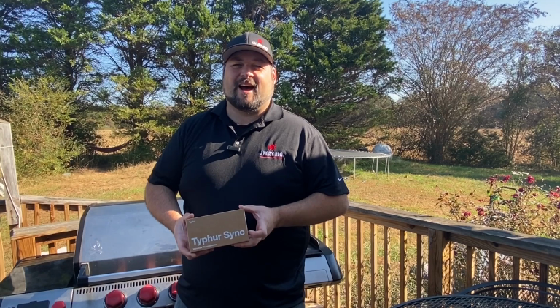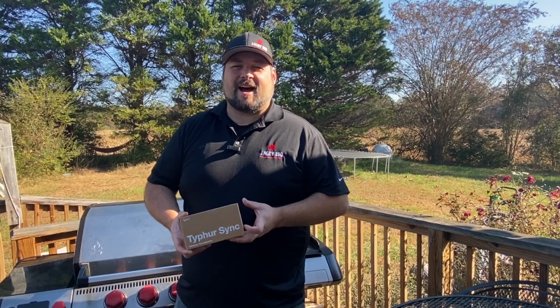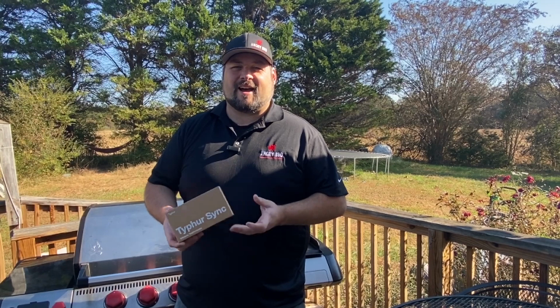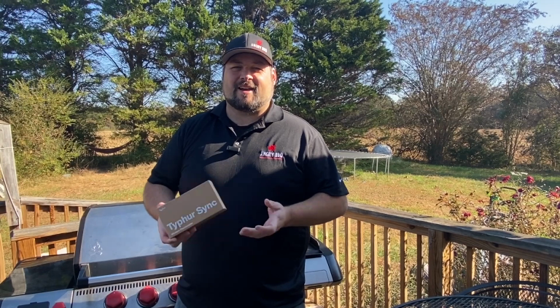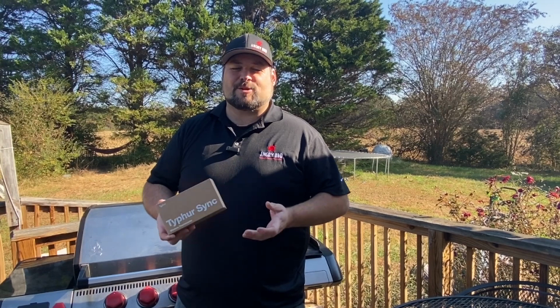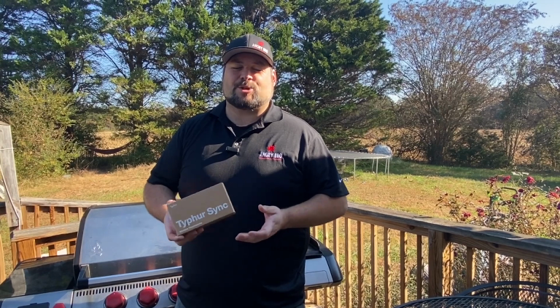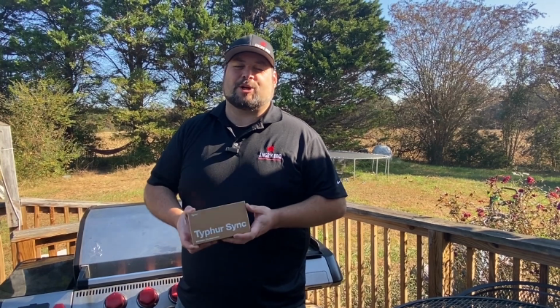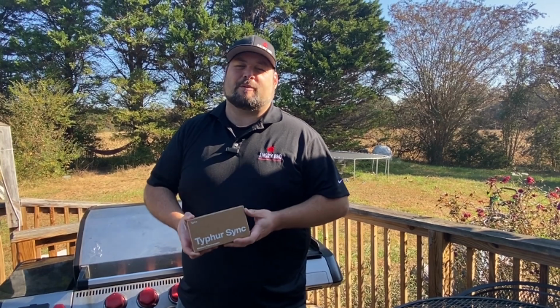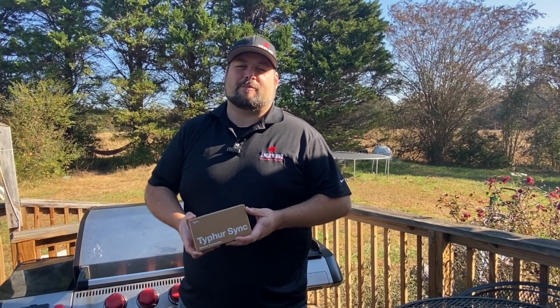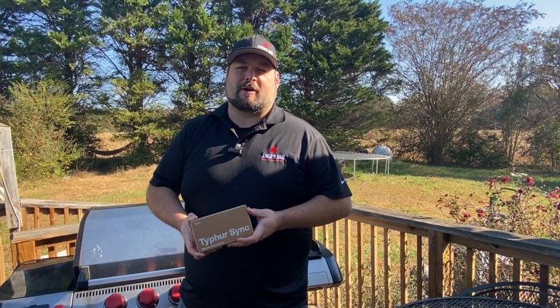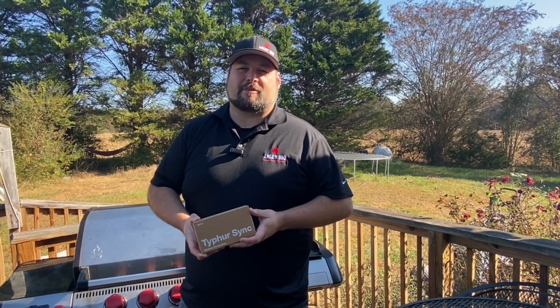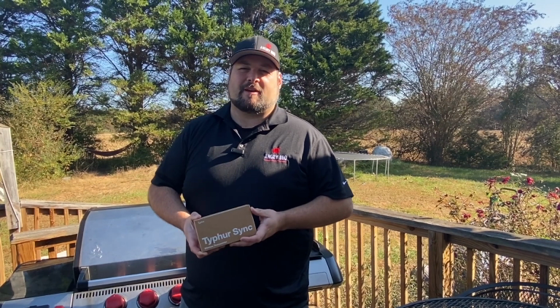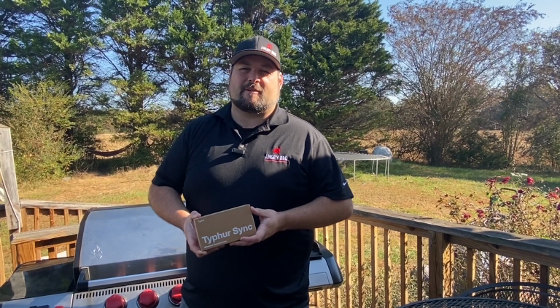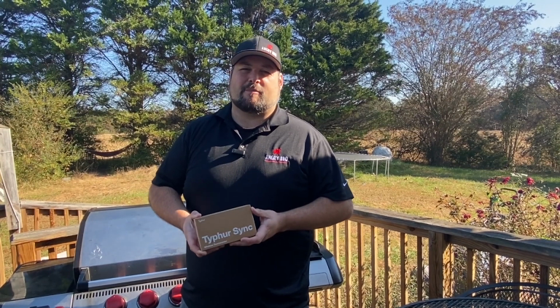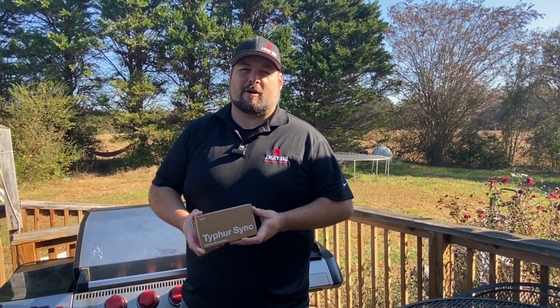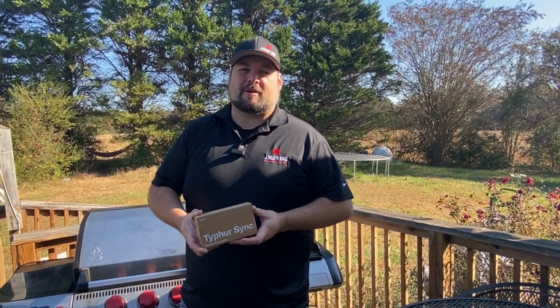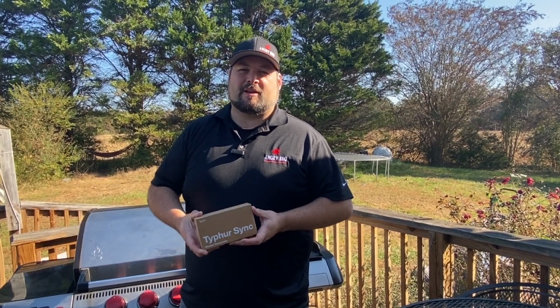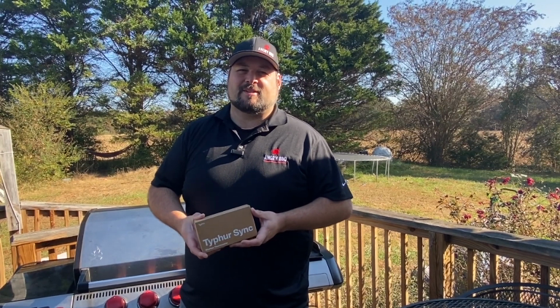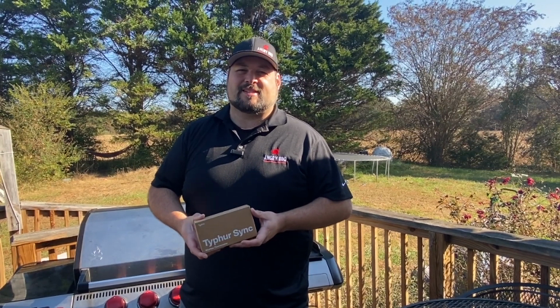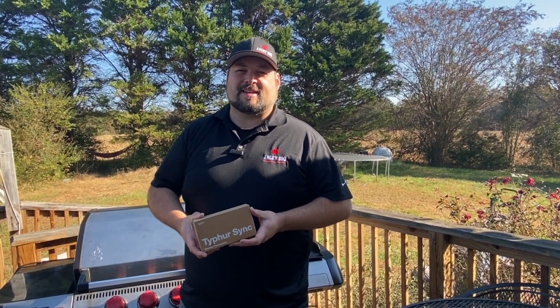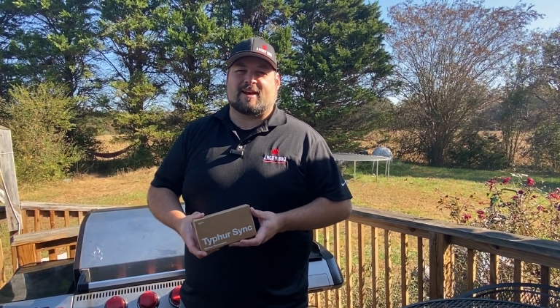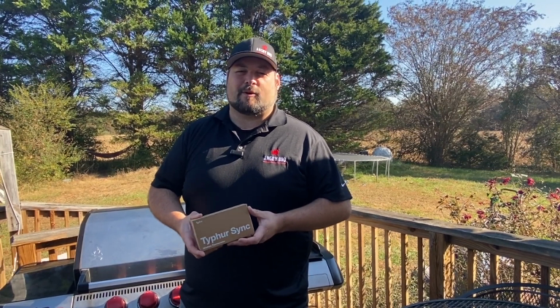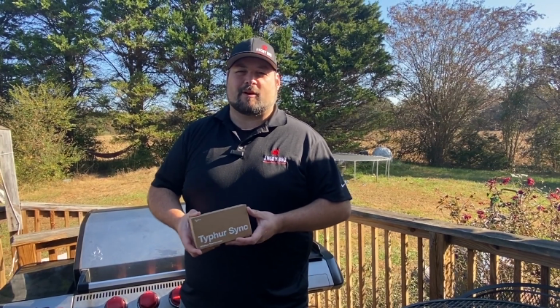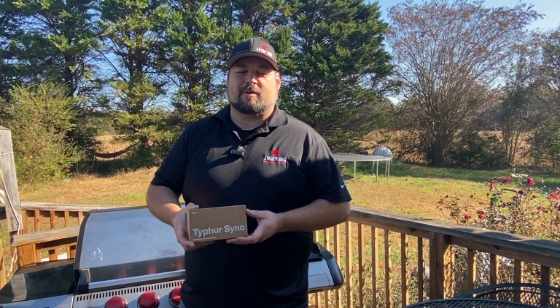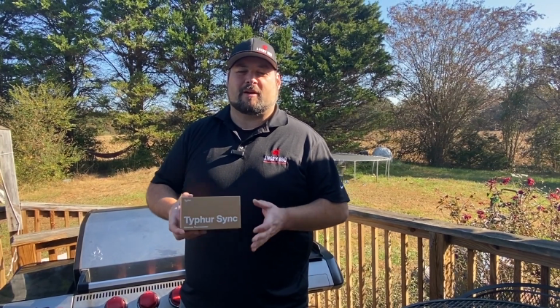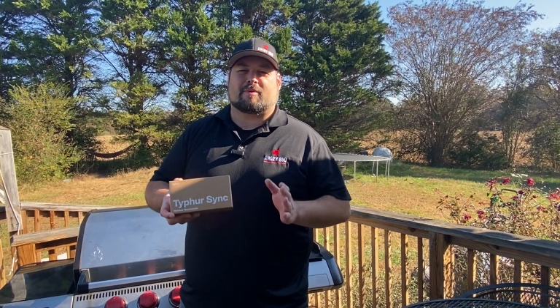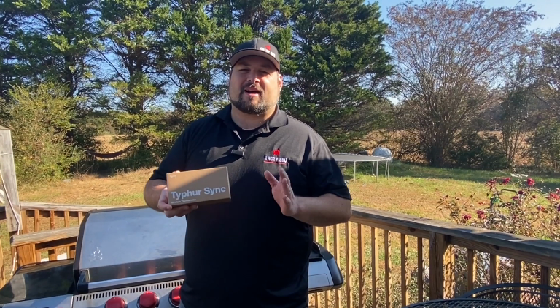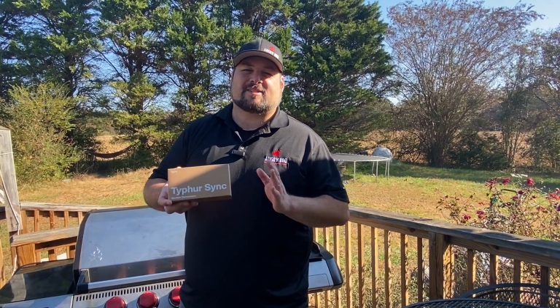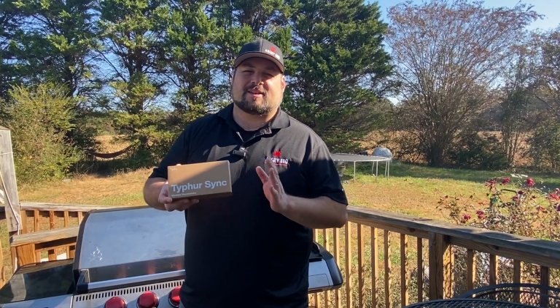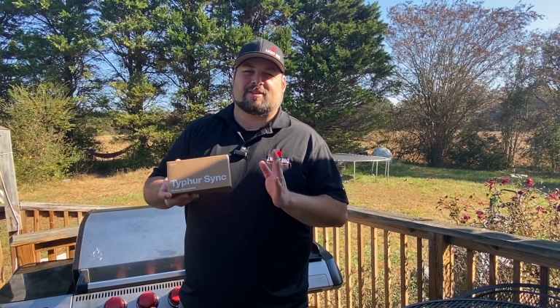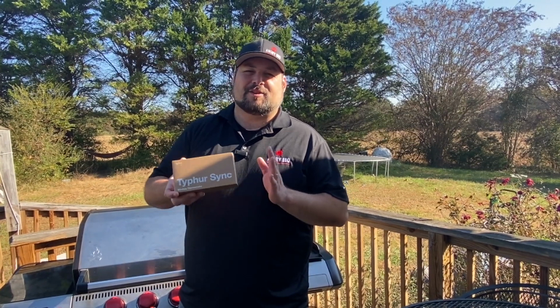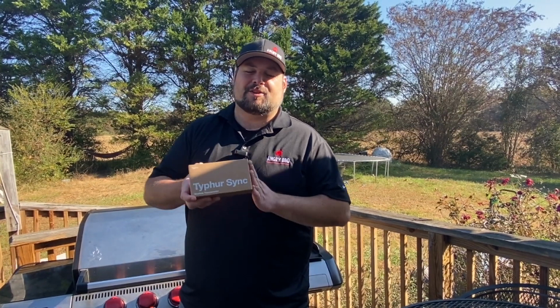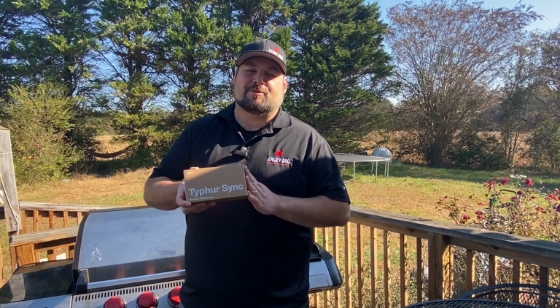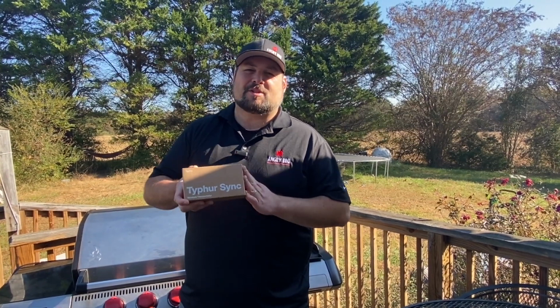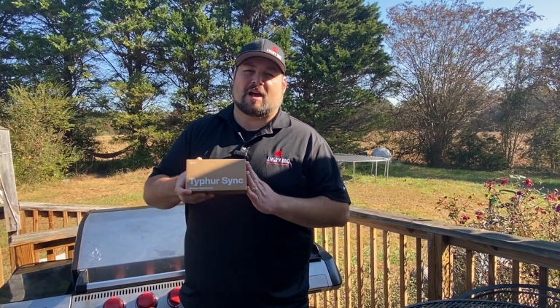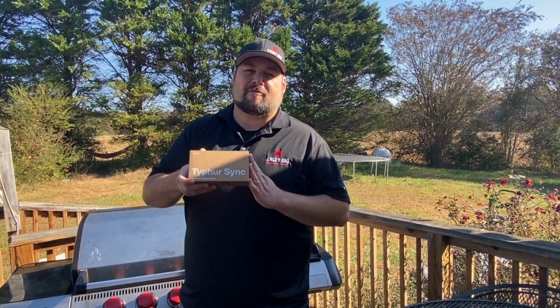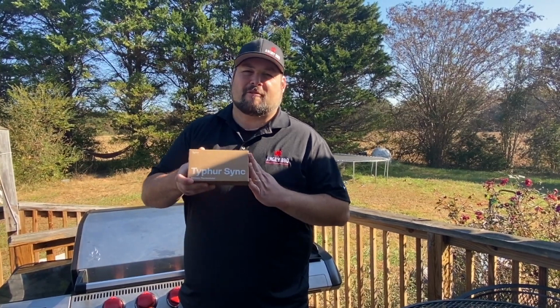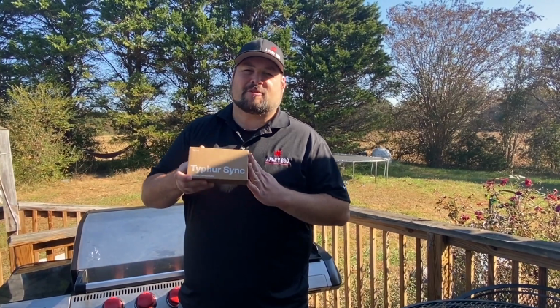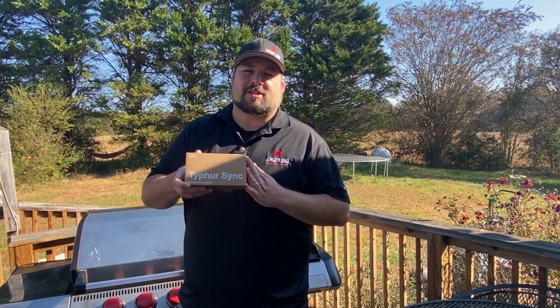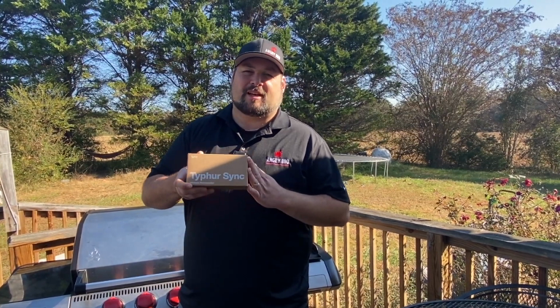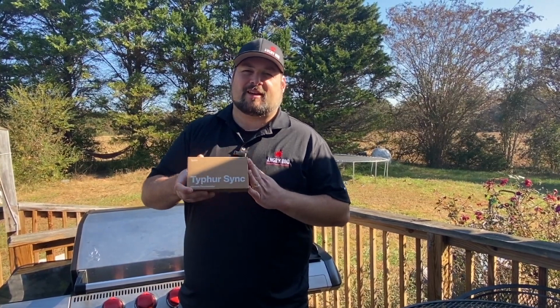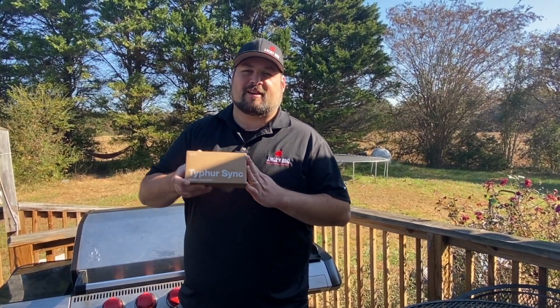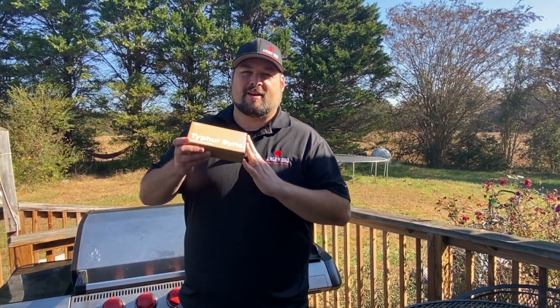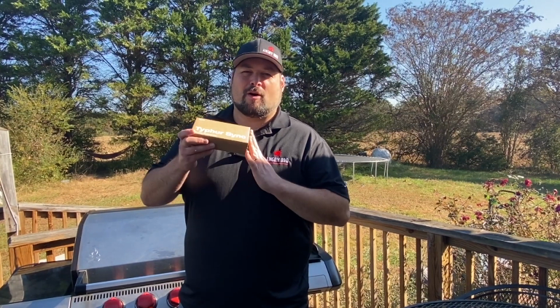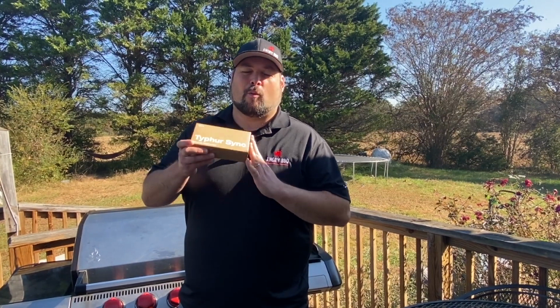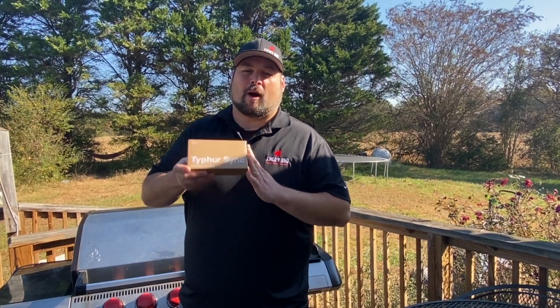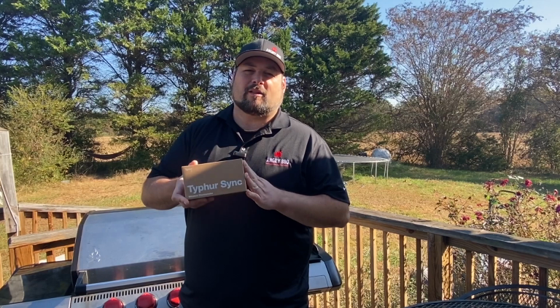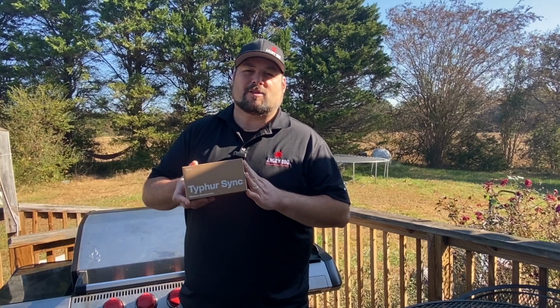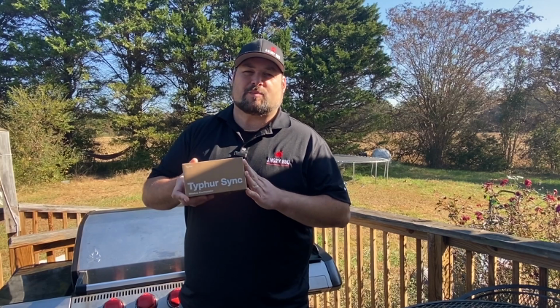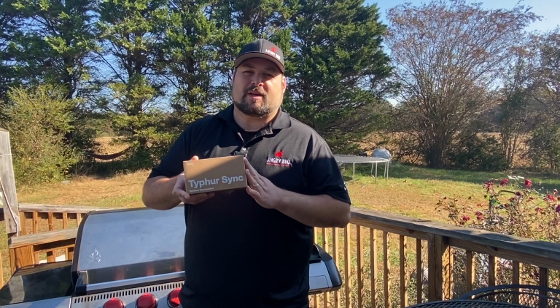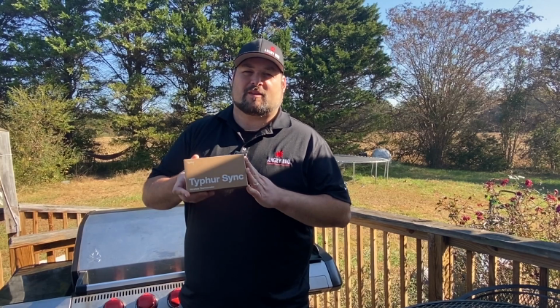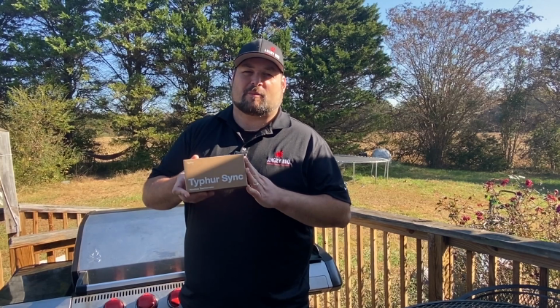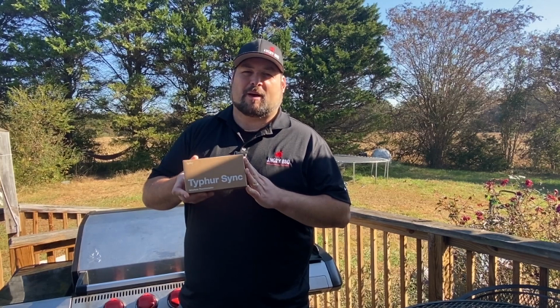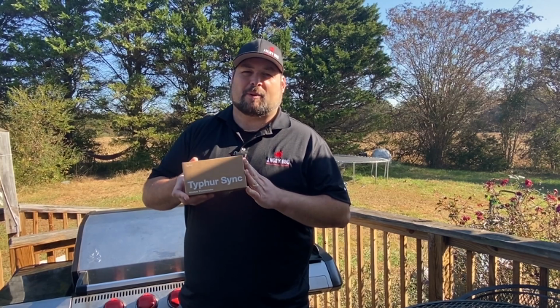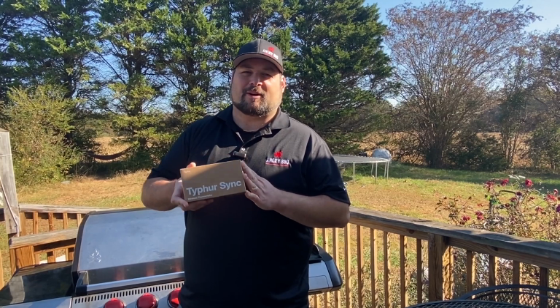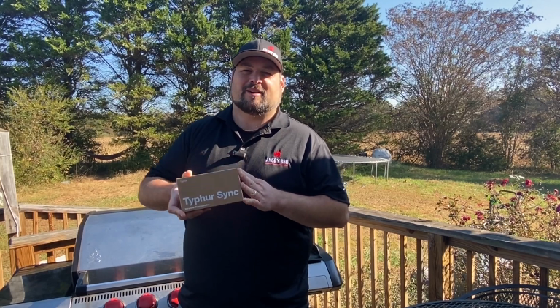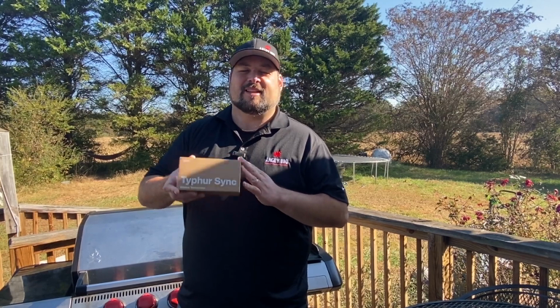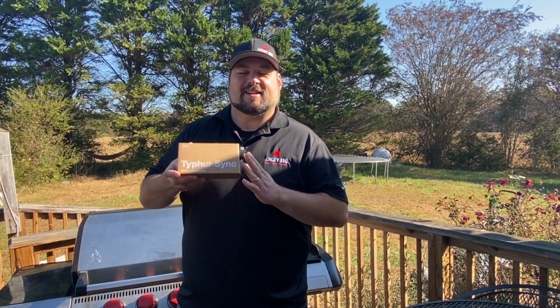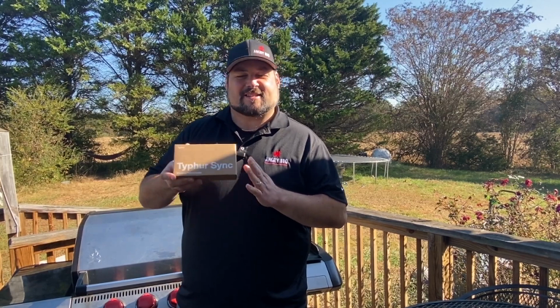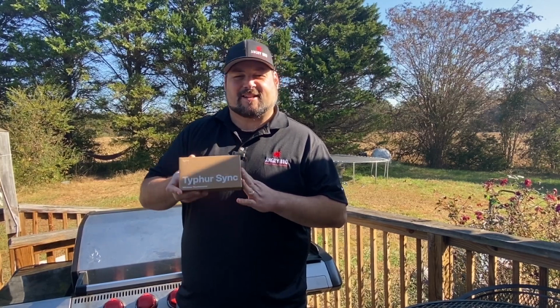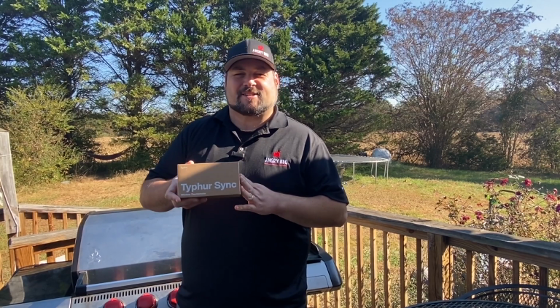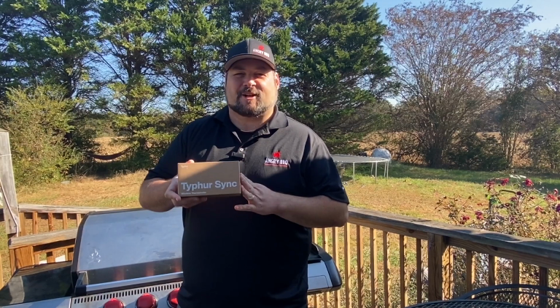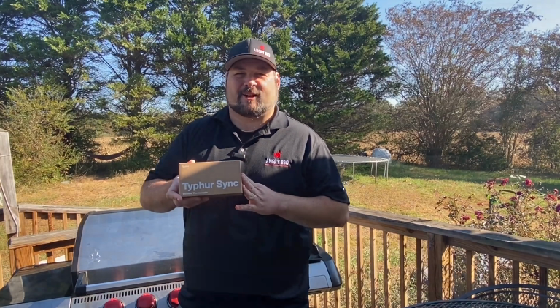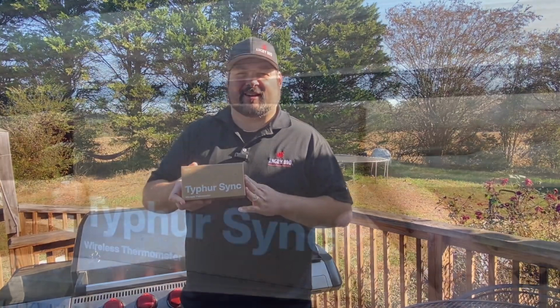Hi, this is Jeremy Pike with Angry Barbecue, and today we're going to be unboxing the new Typhur Sync Wireless Meat Thermometer. Let's get started.